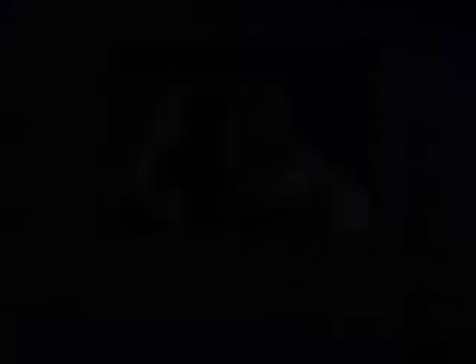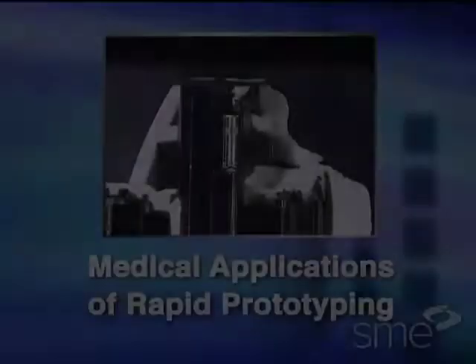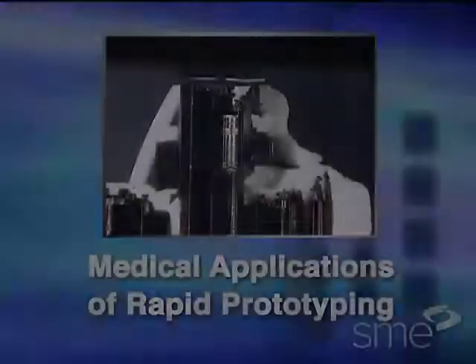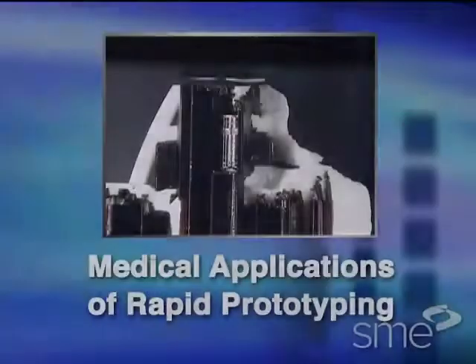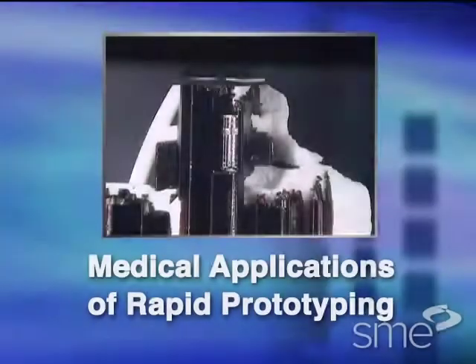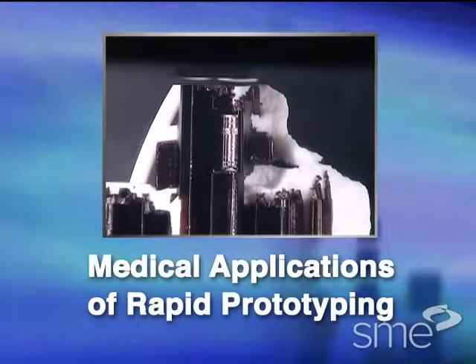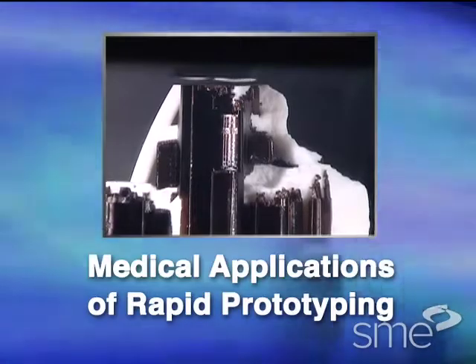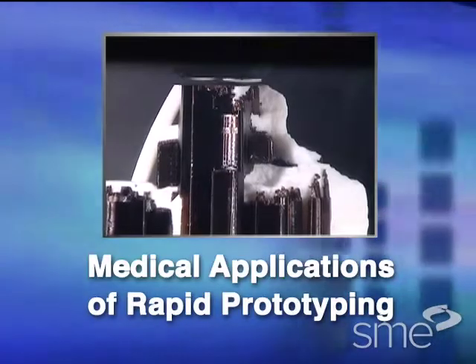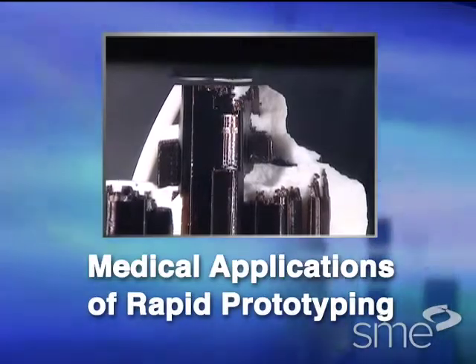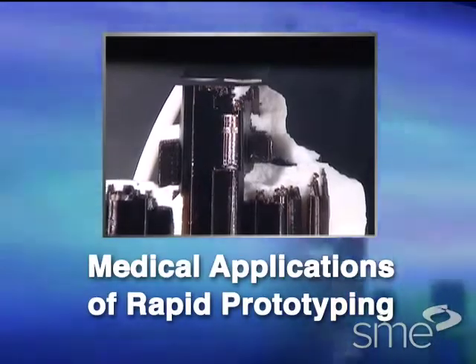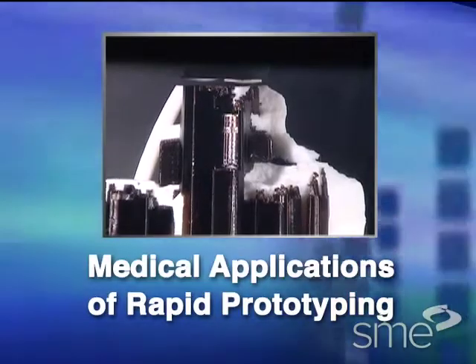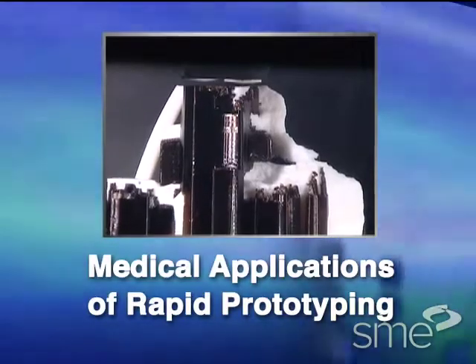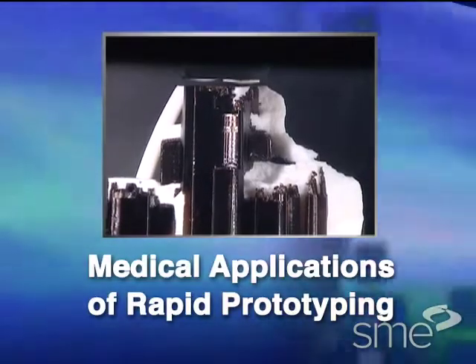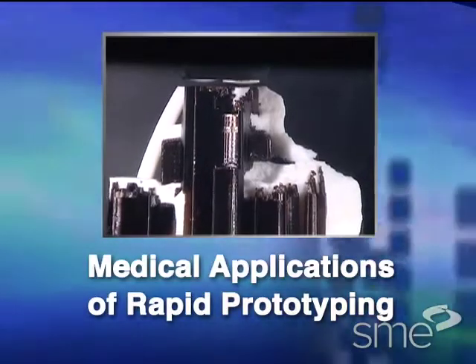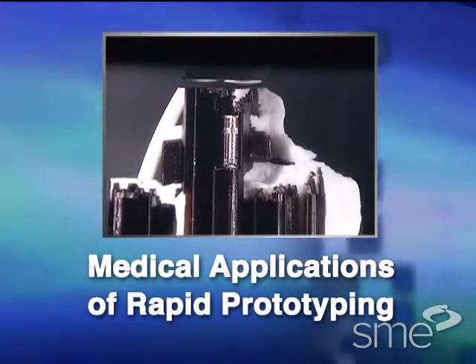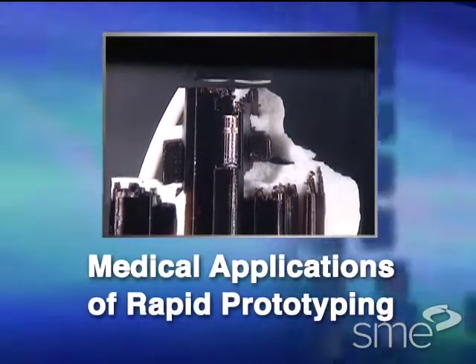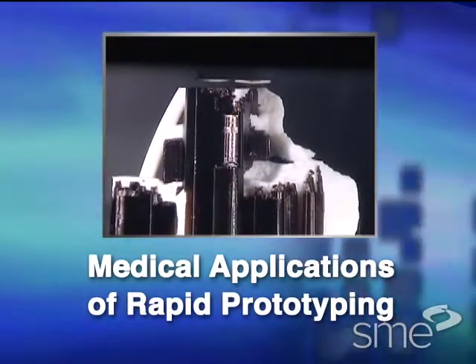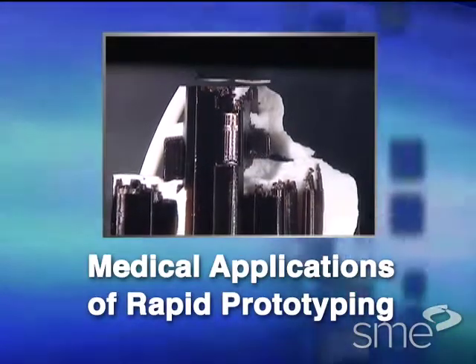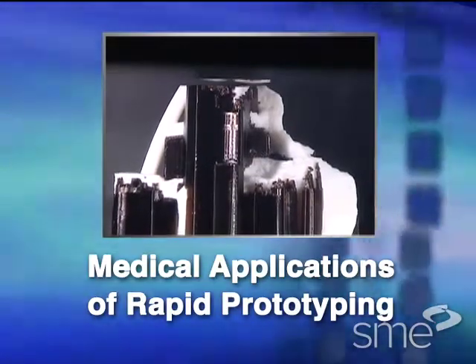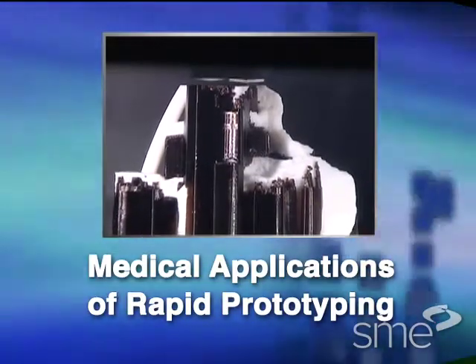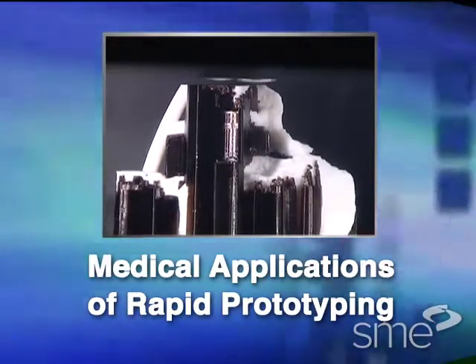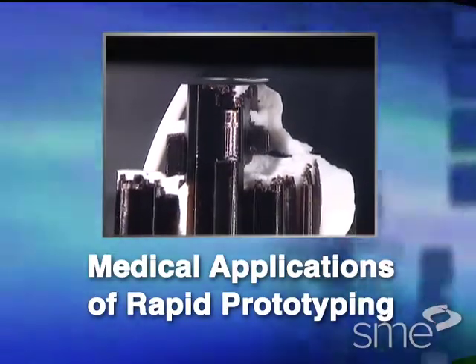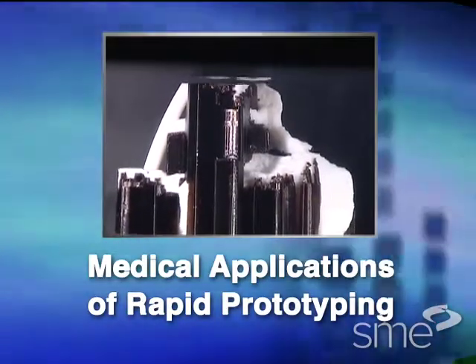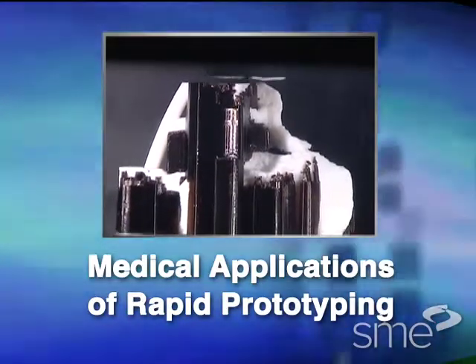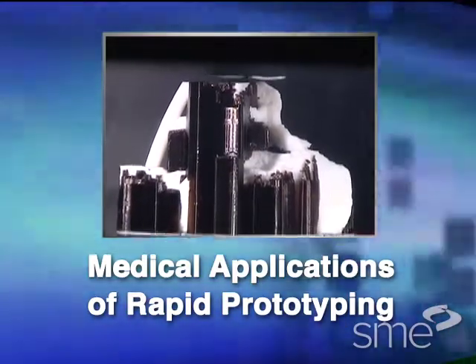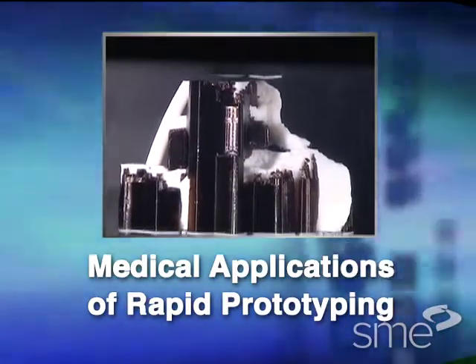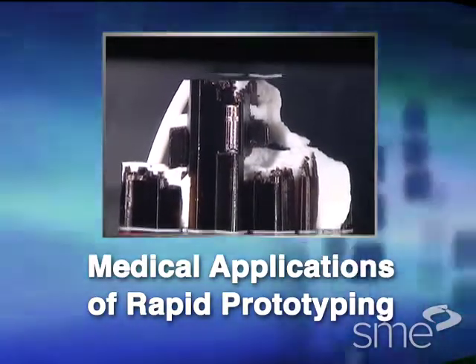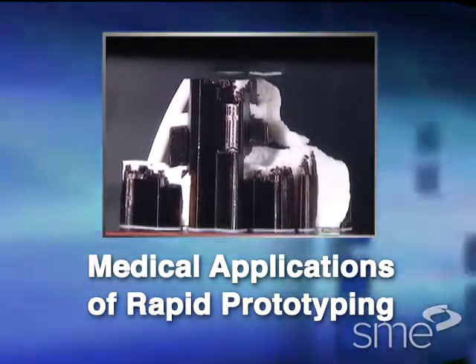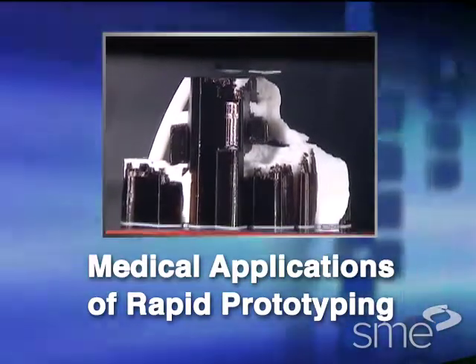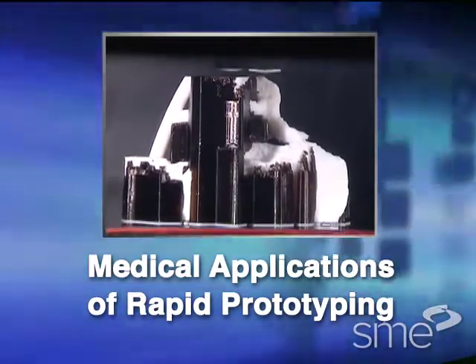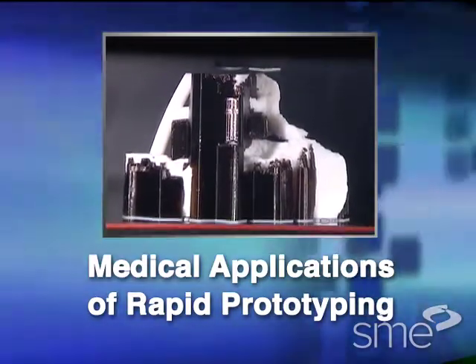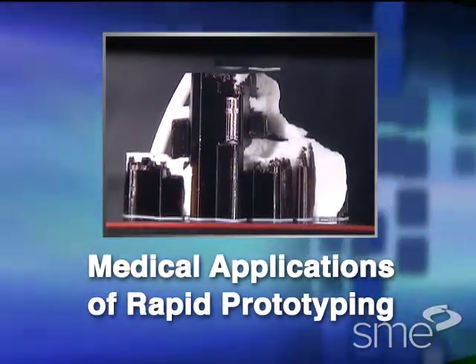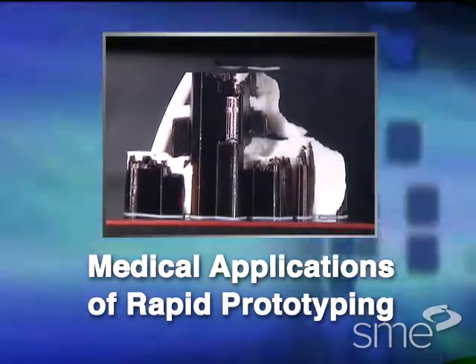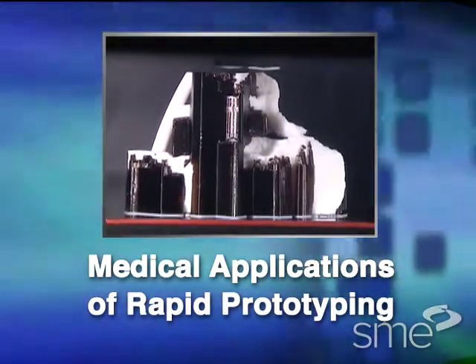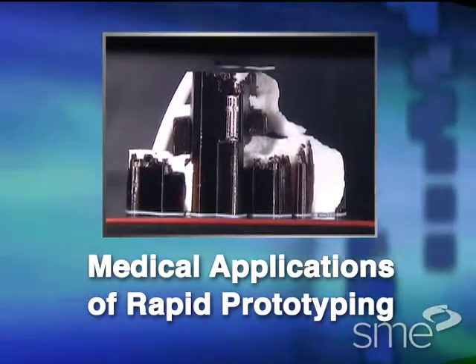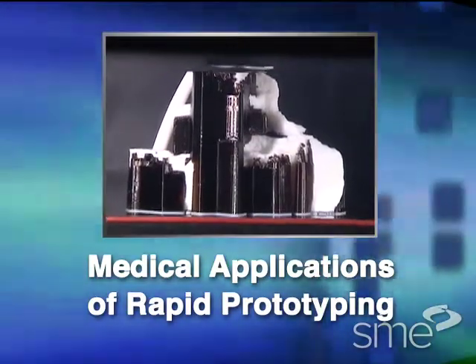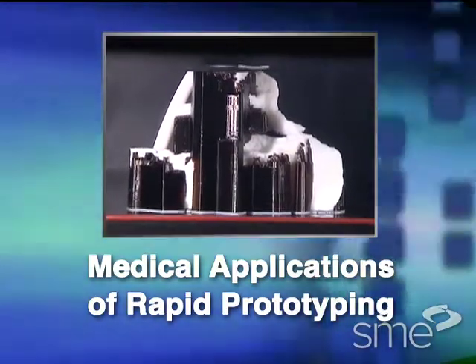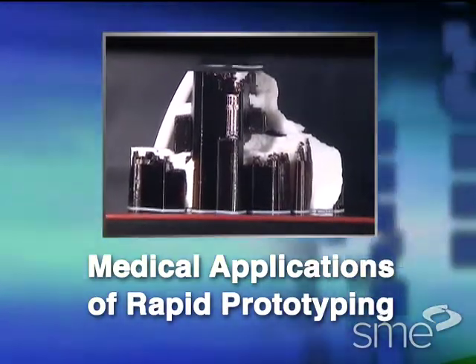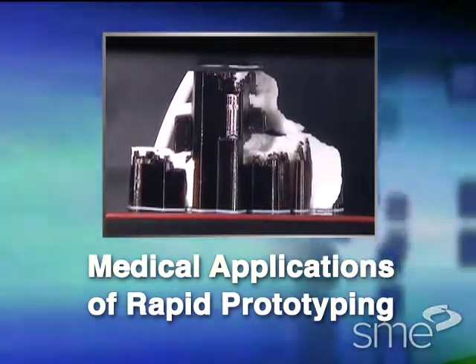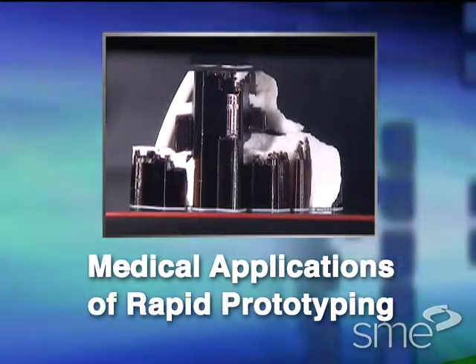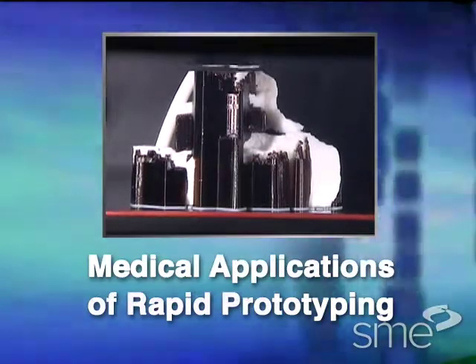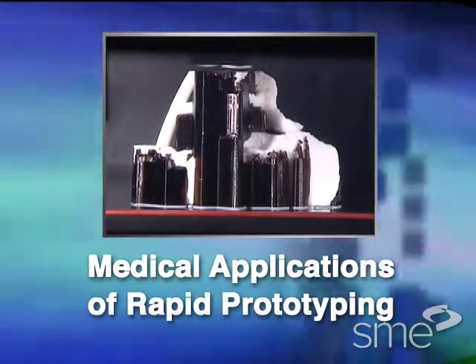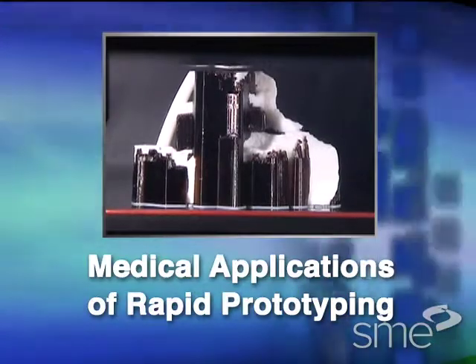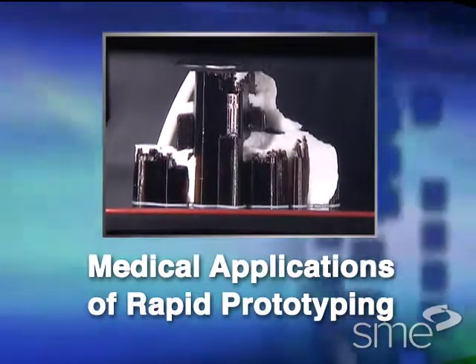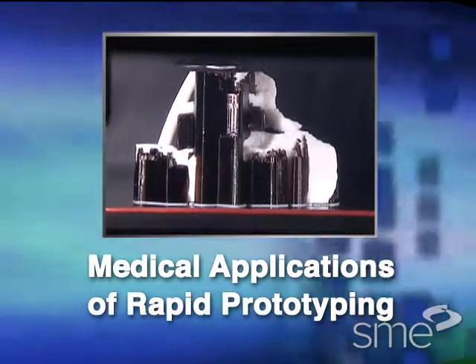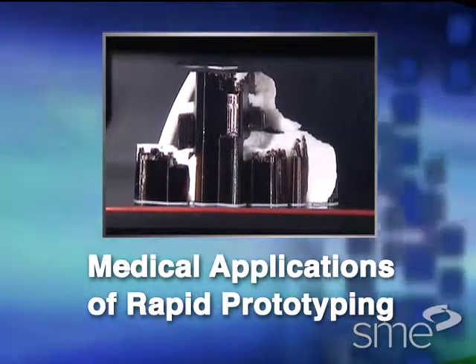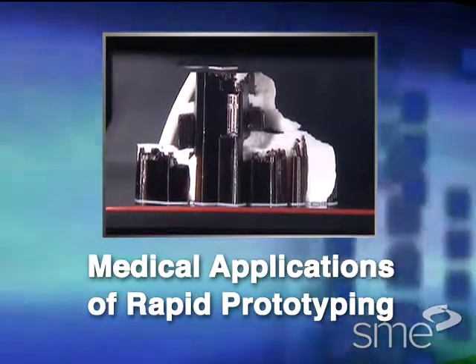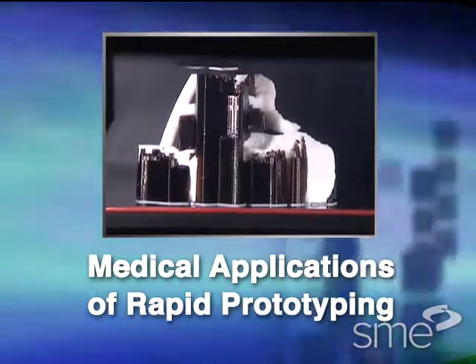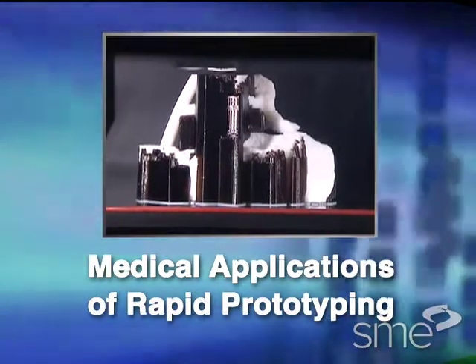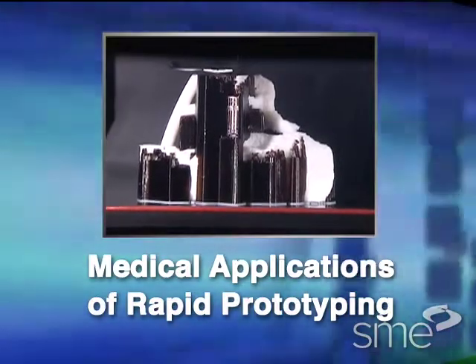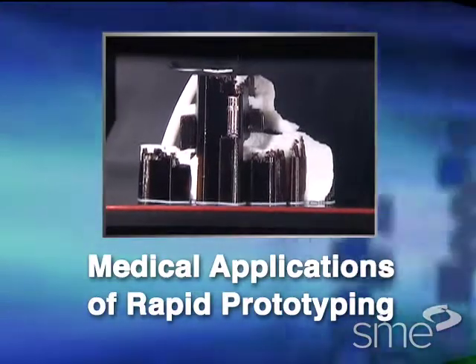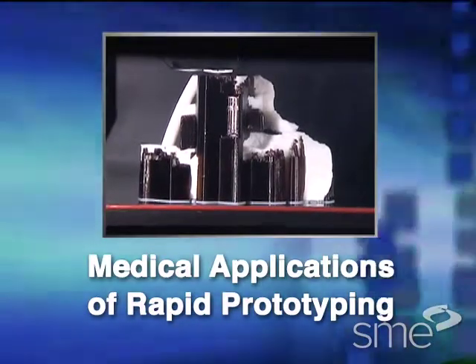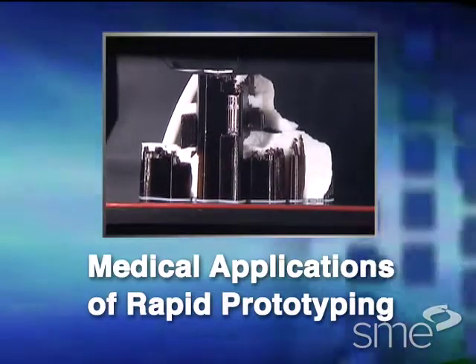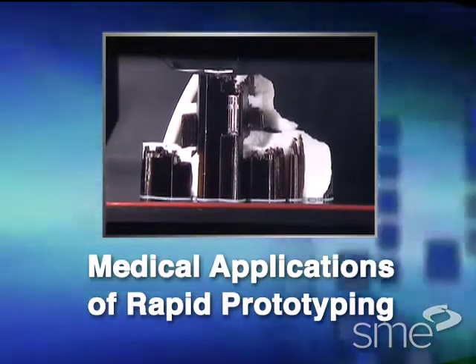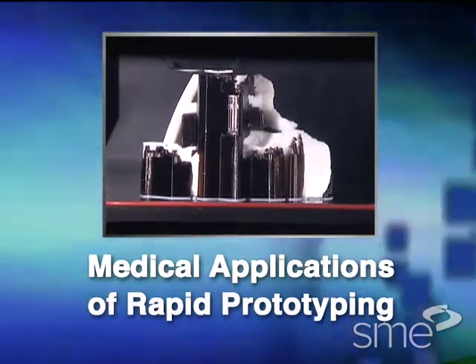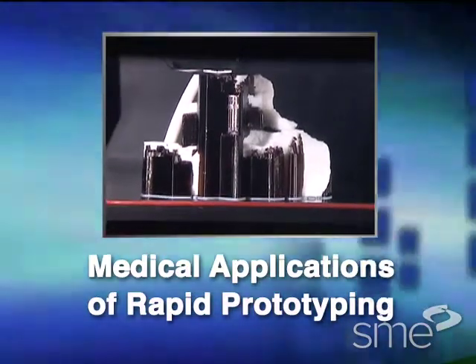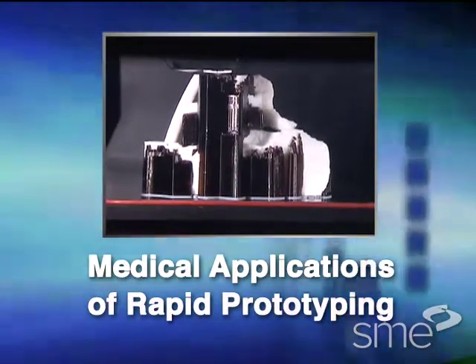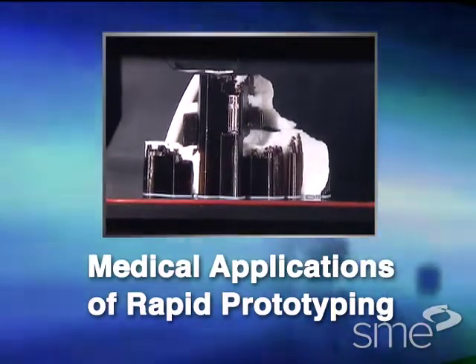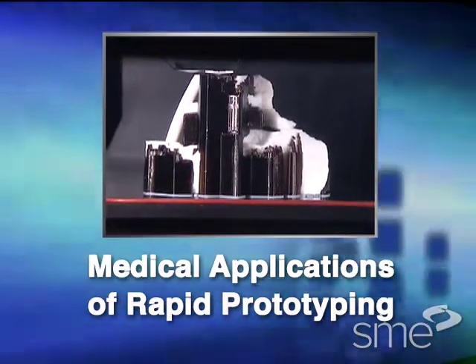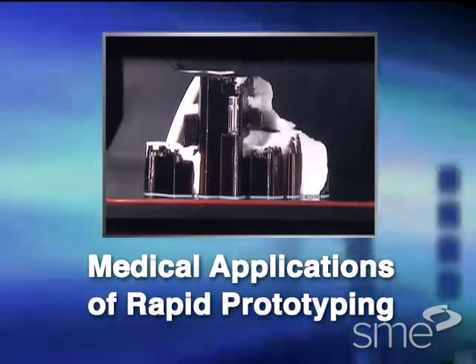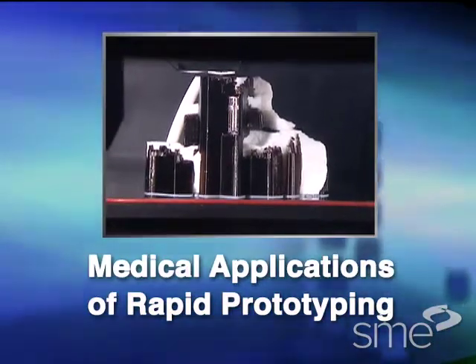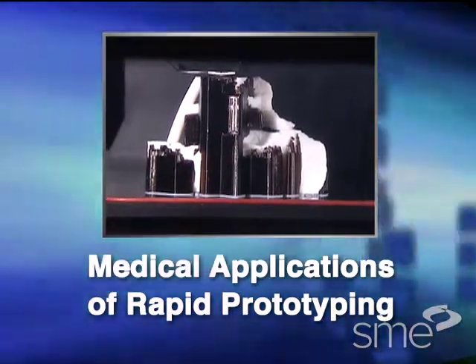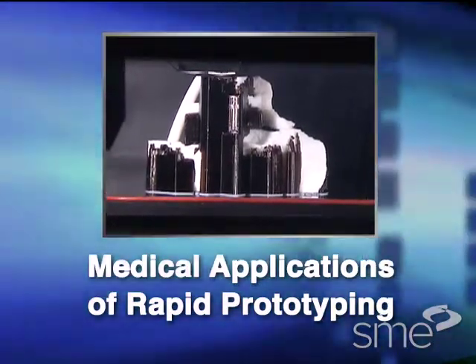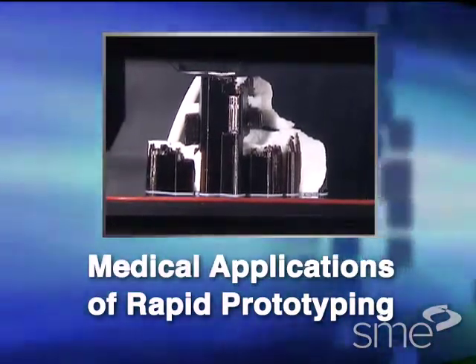This program highlights the current, near-term, and future medical applications of rapid prototyping.